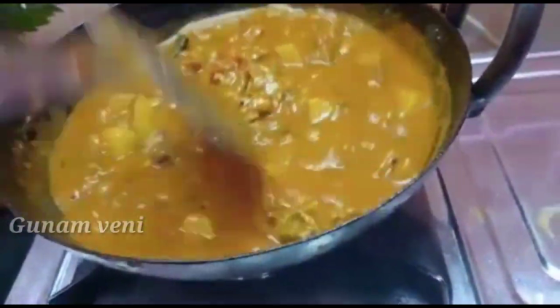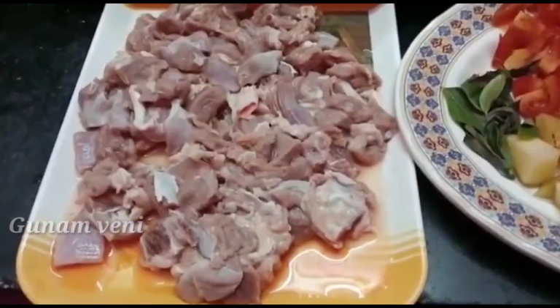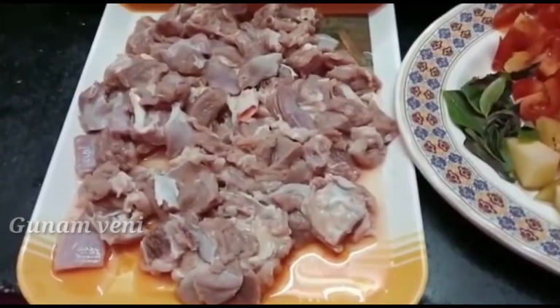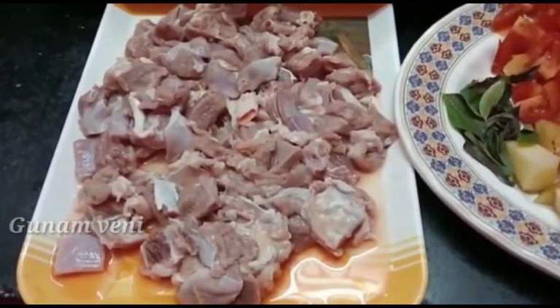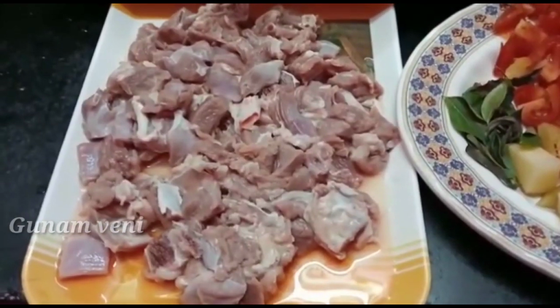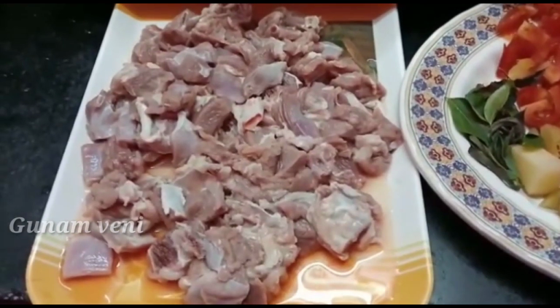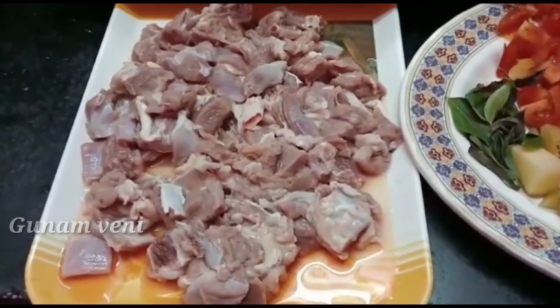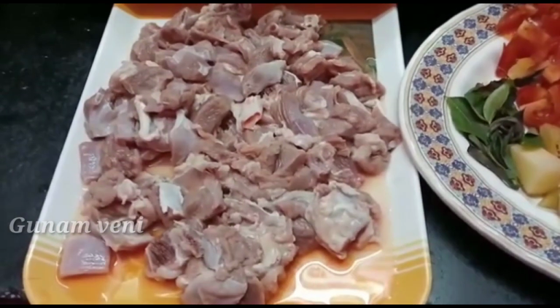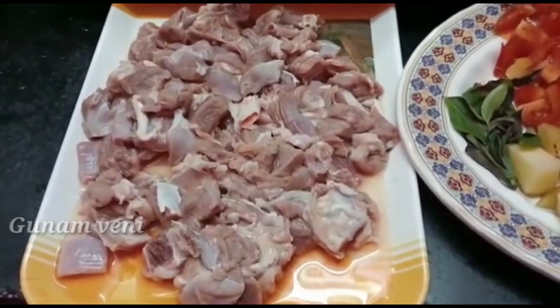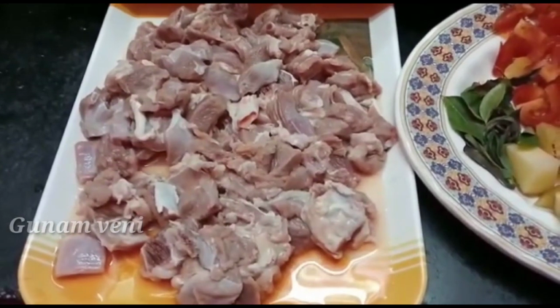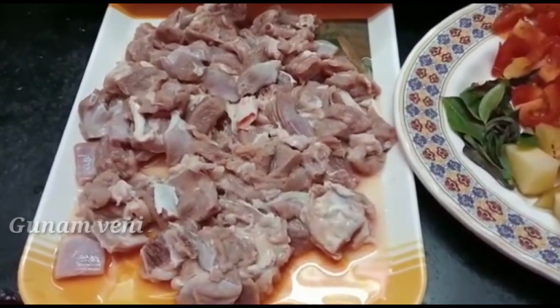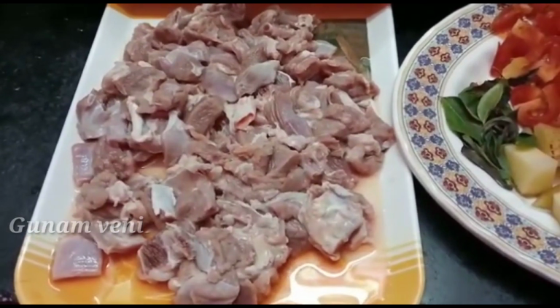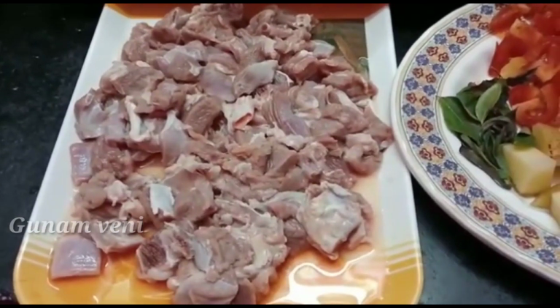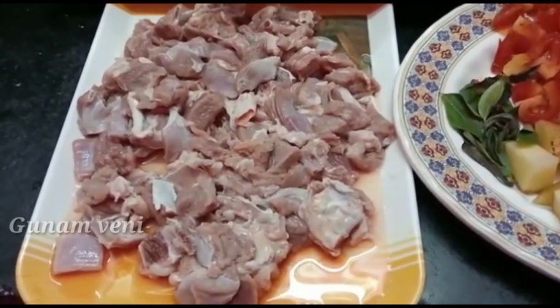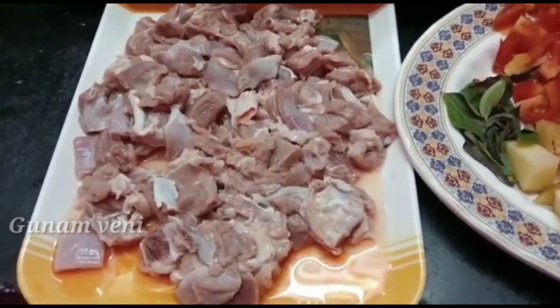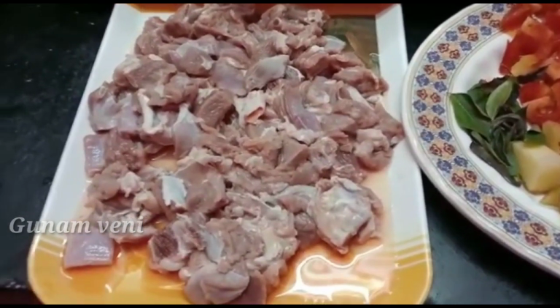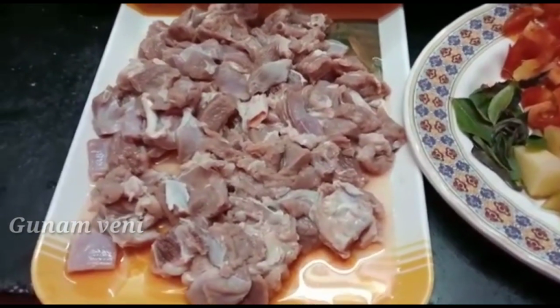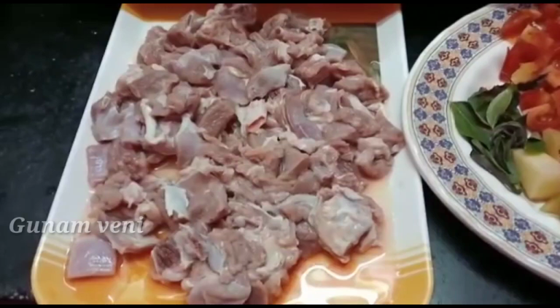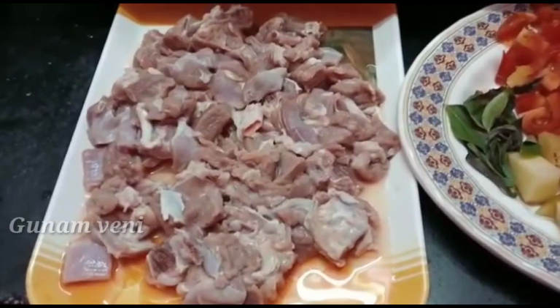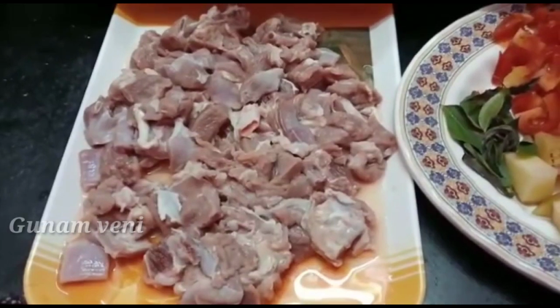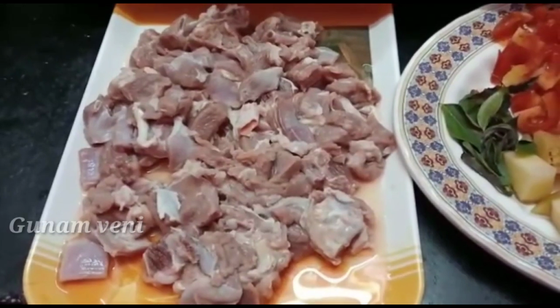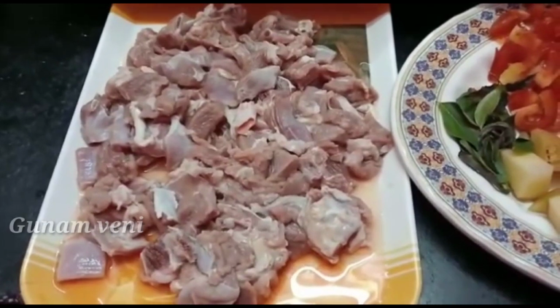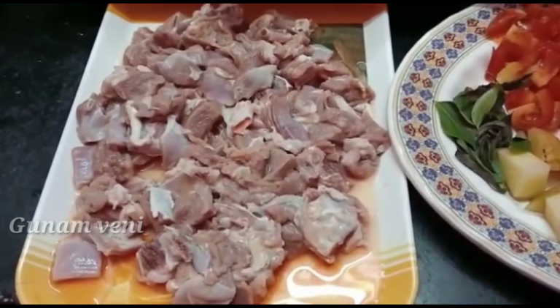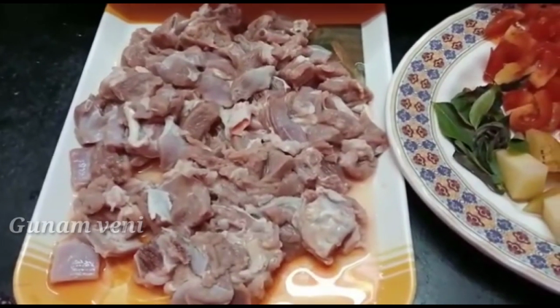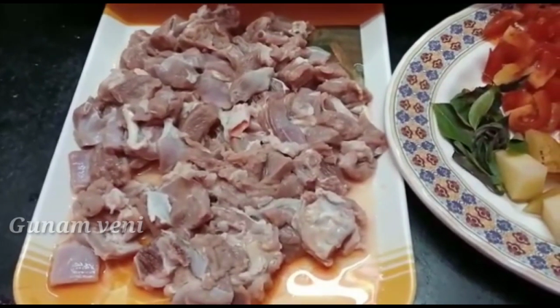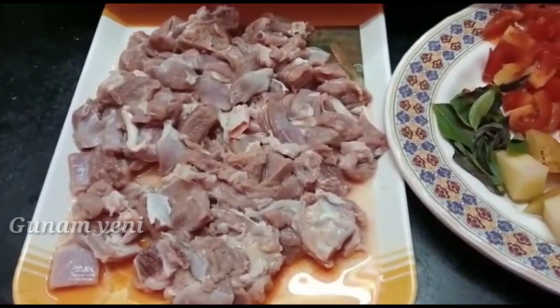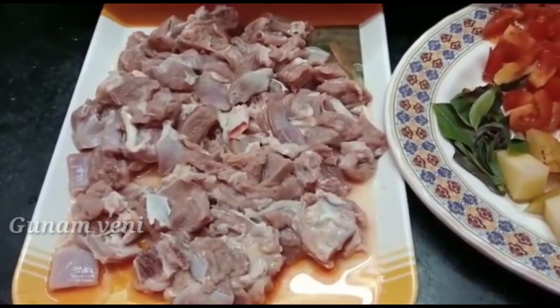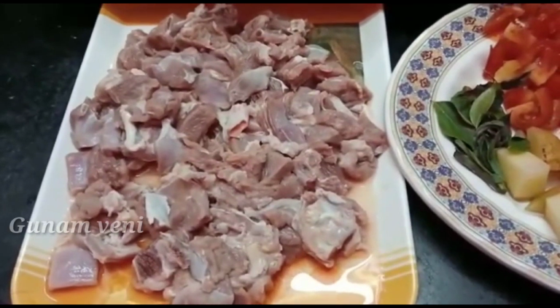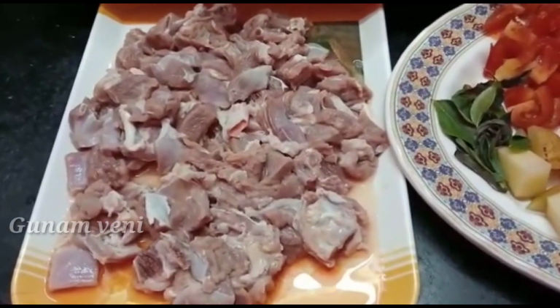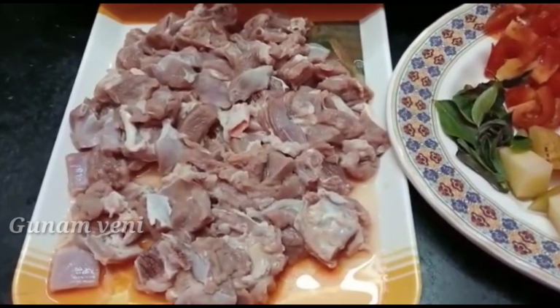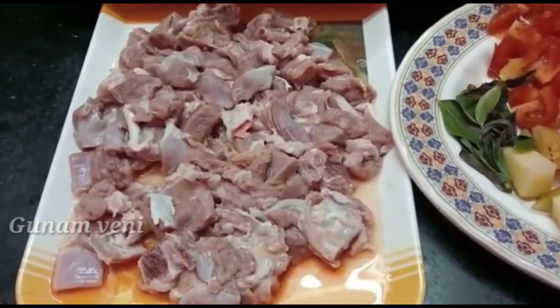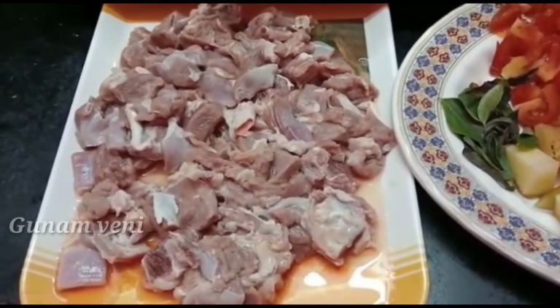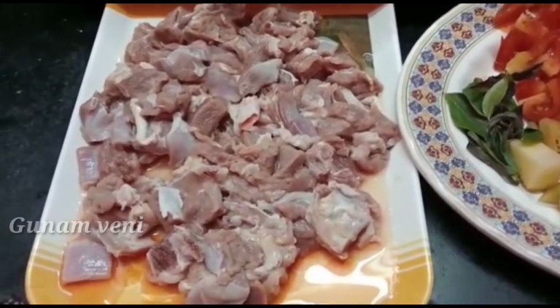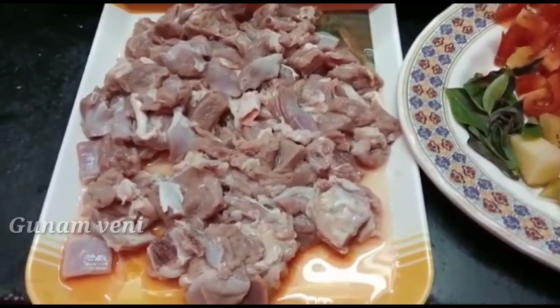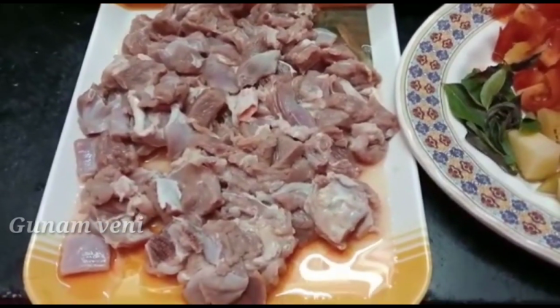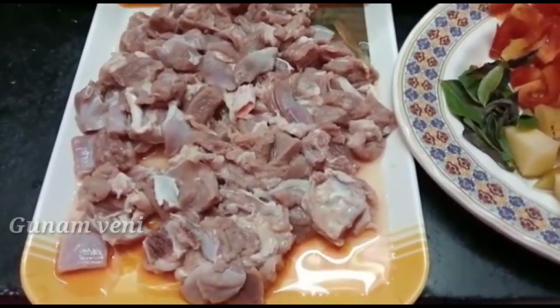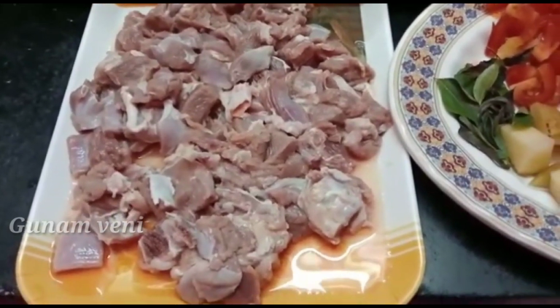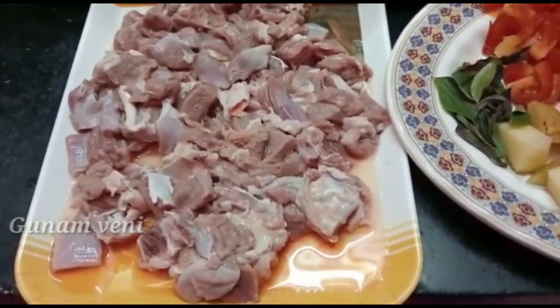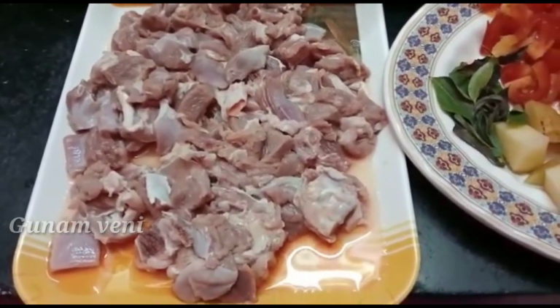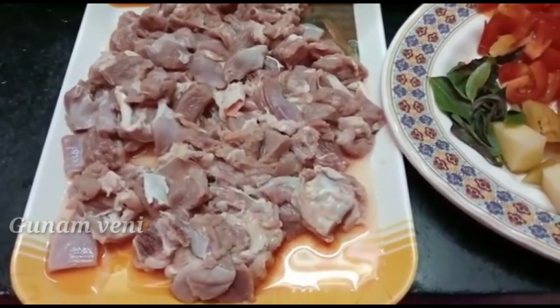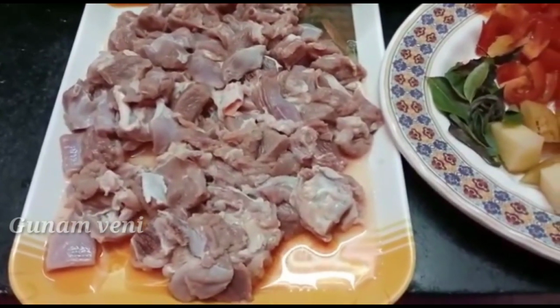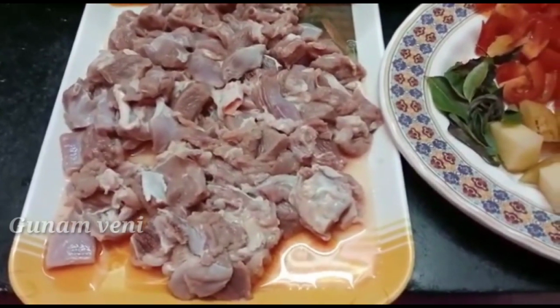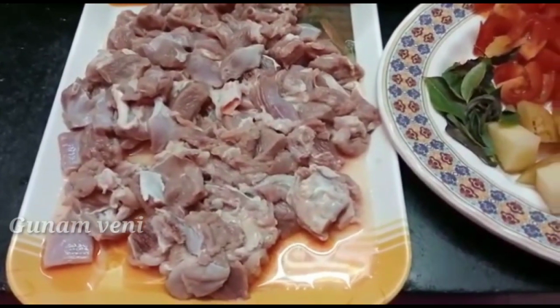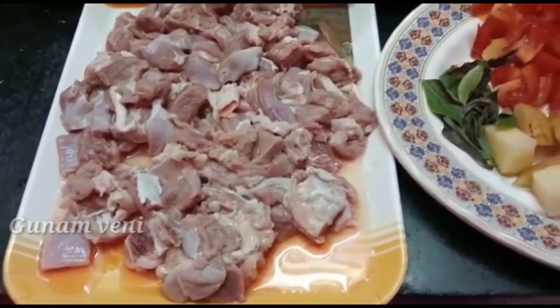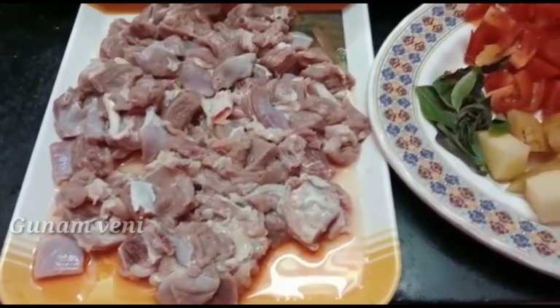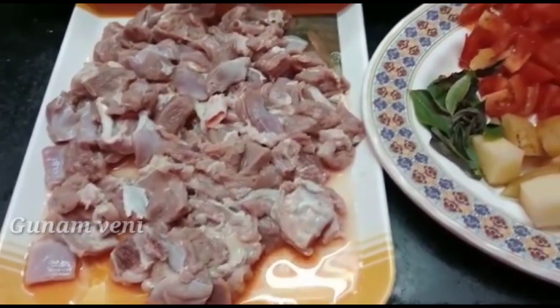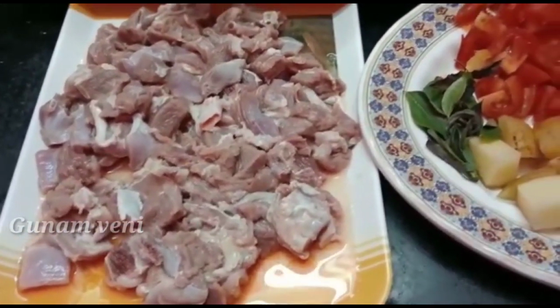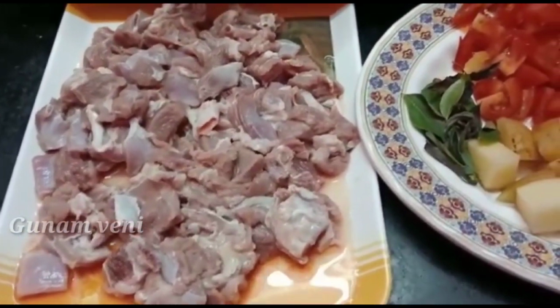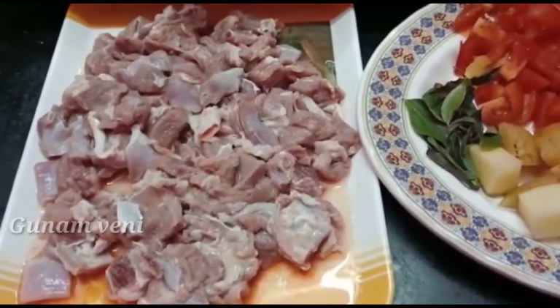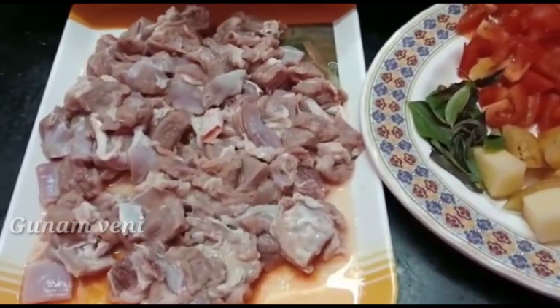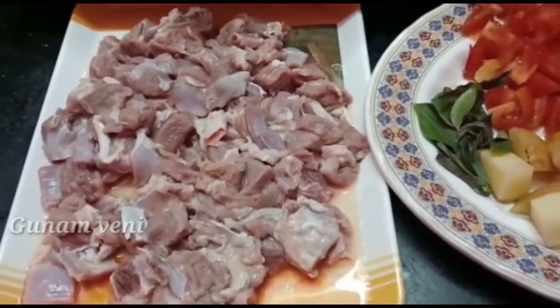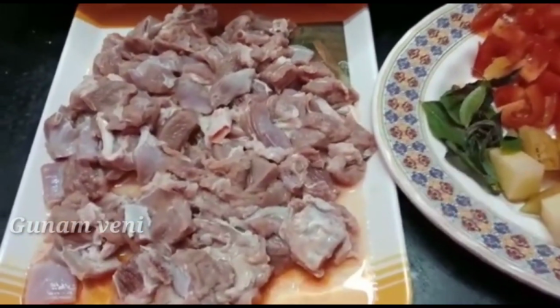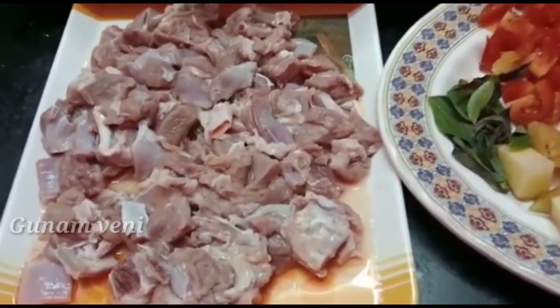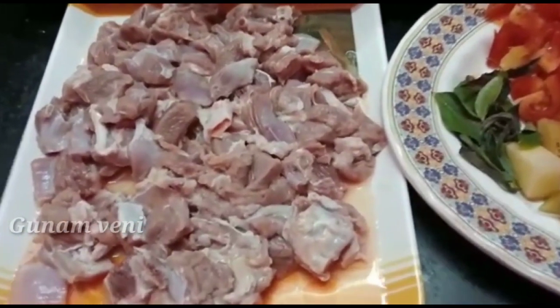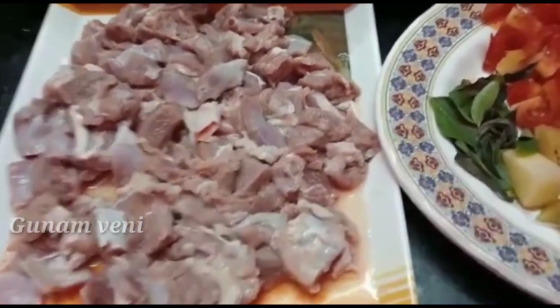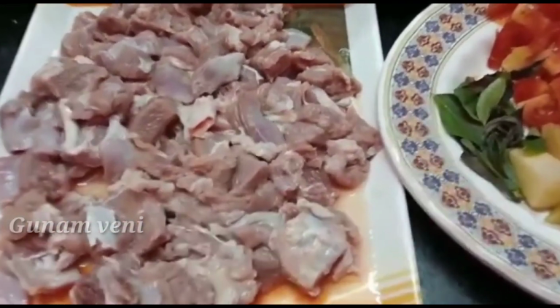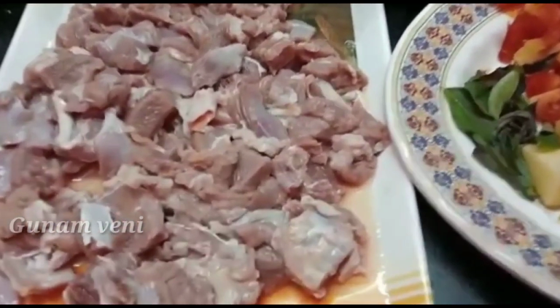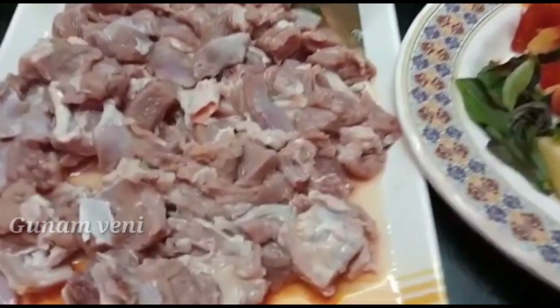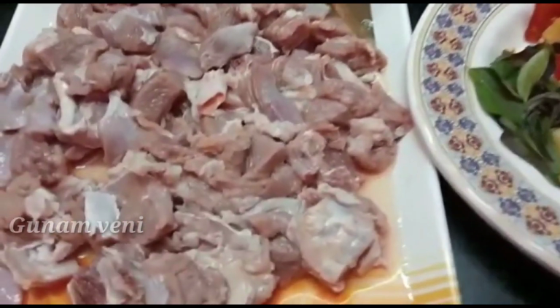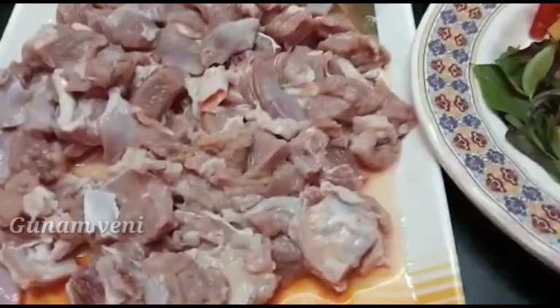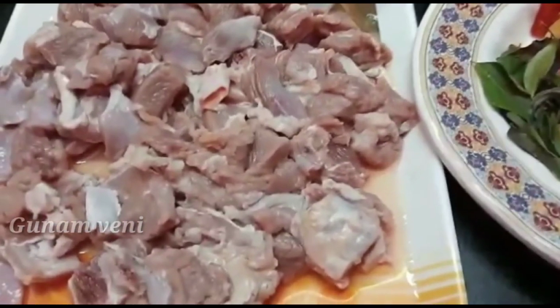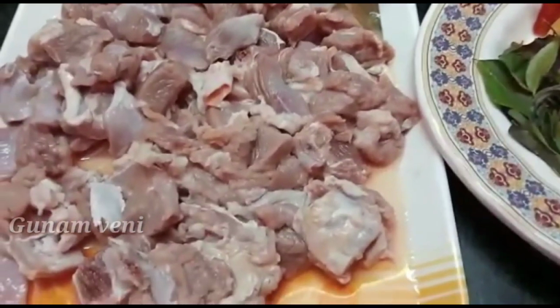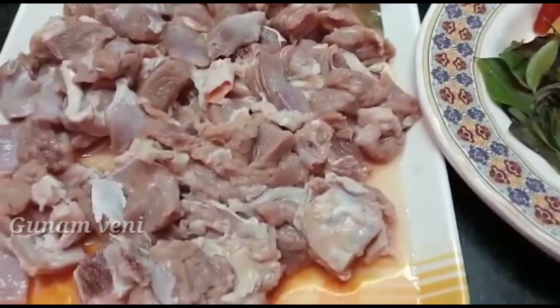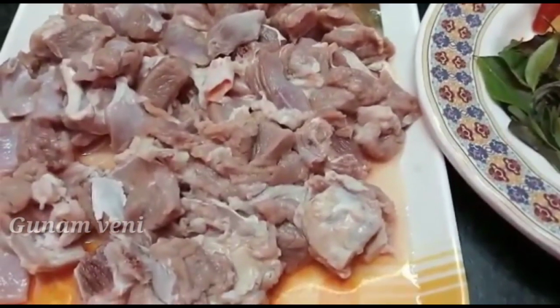Hi friends! Welcome to Gunomveni channel. Friends, we are going to see the recipe of mutton gravy.